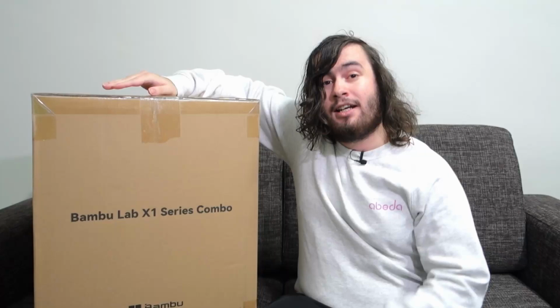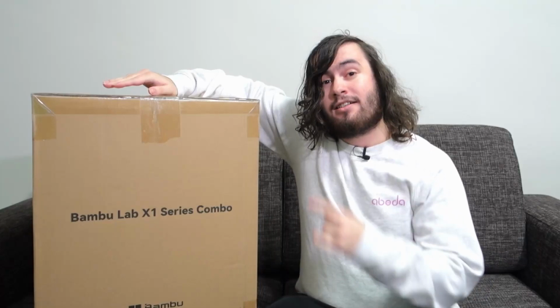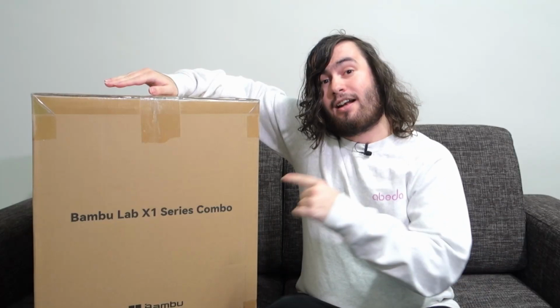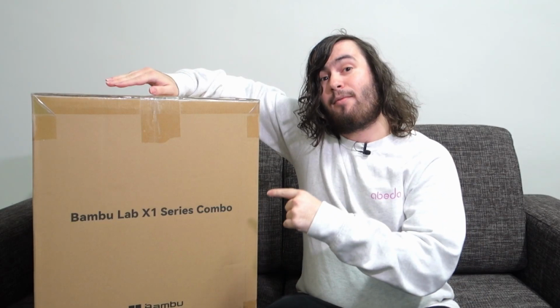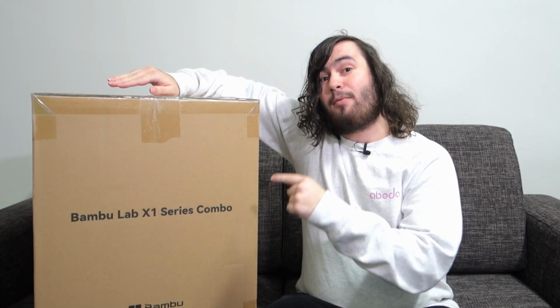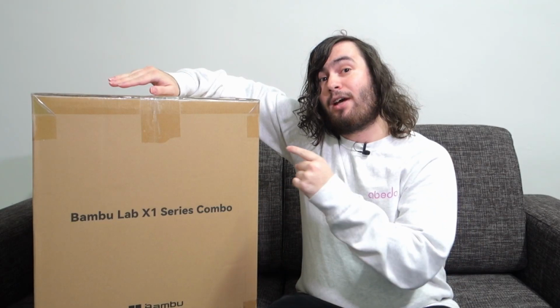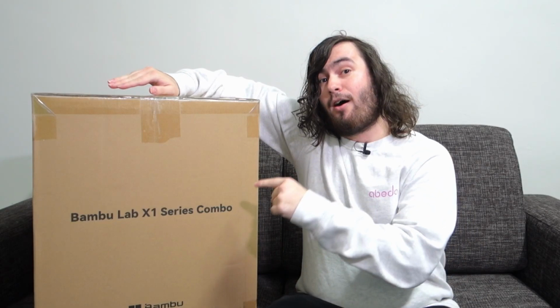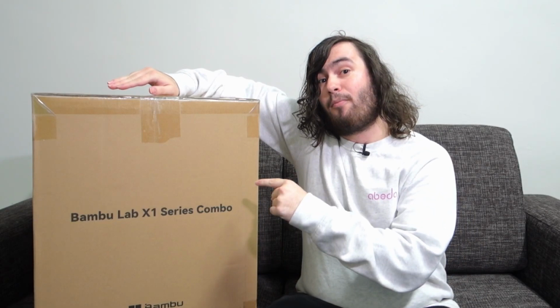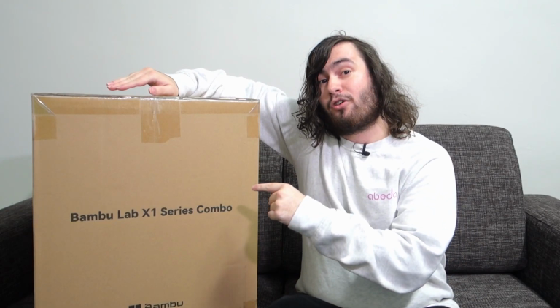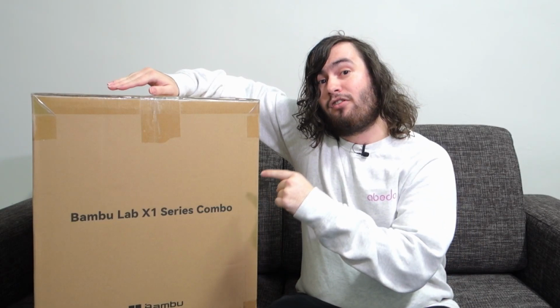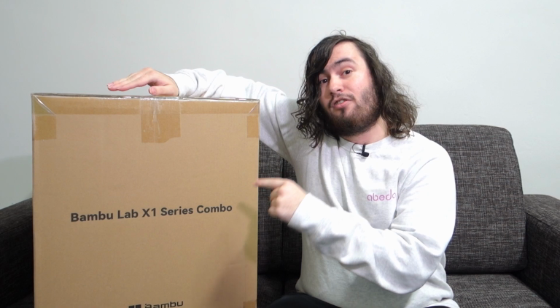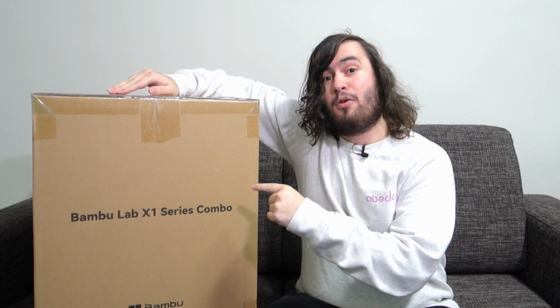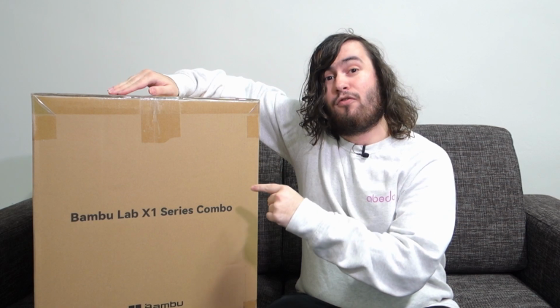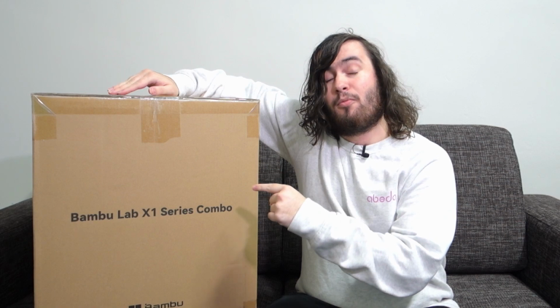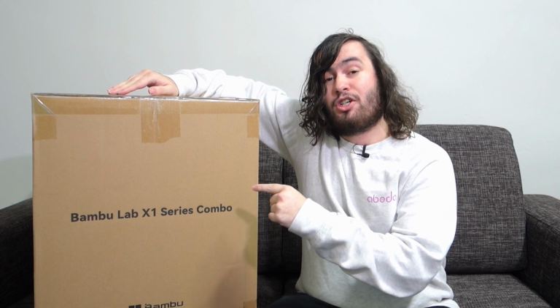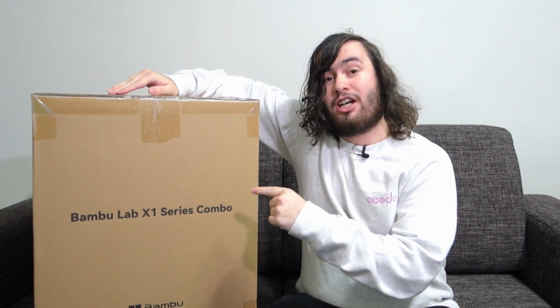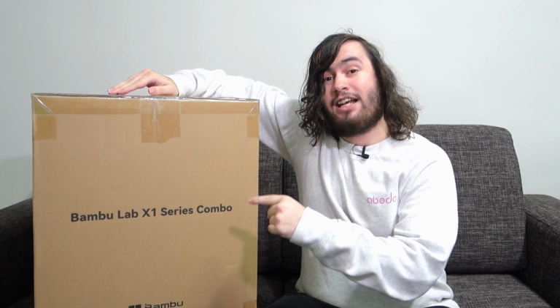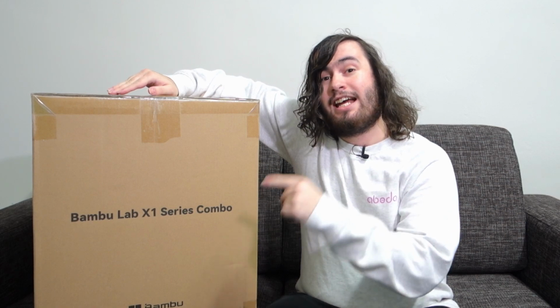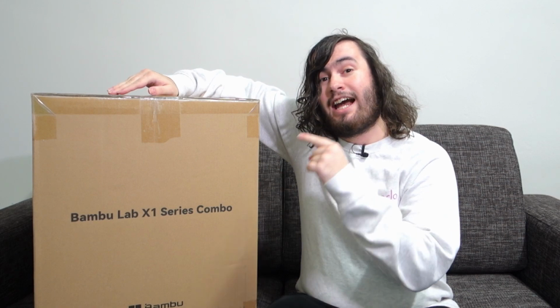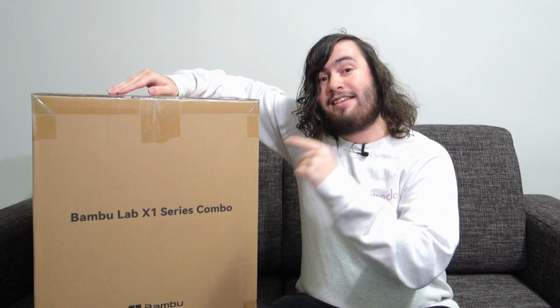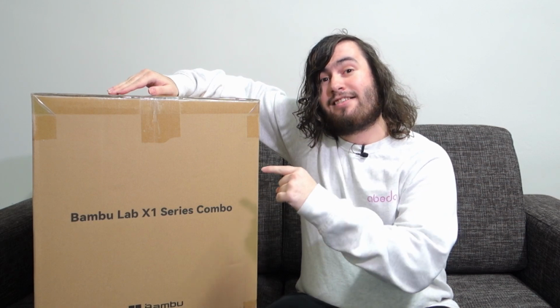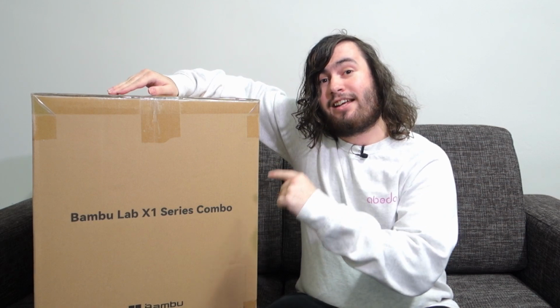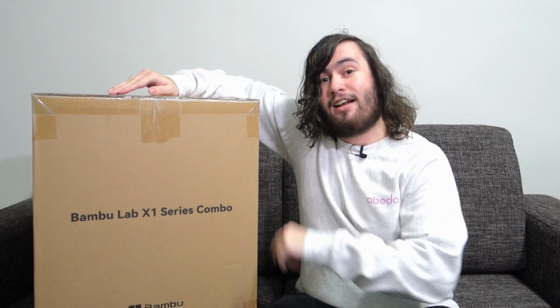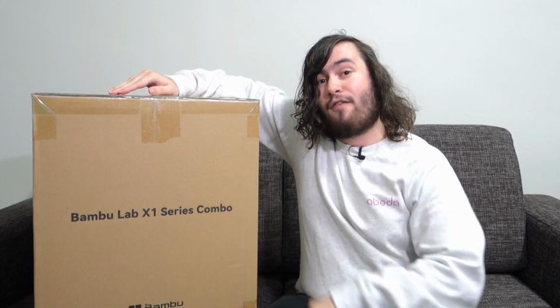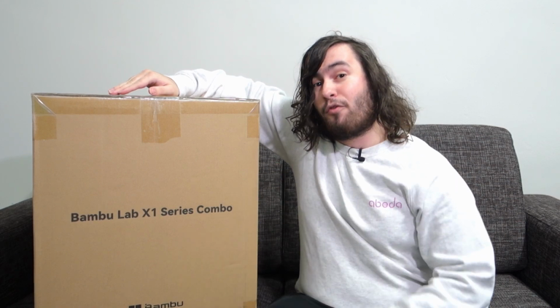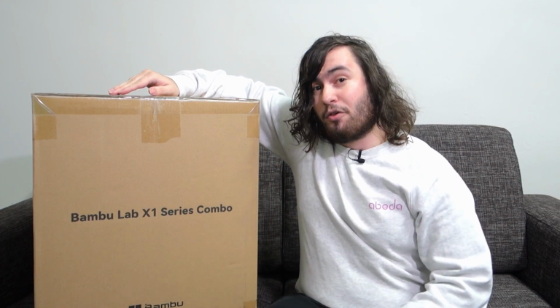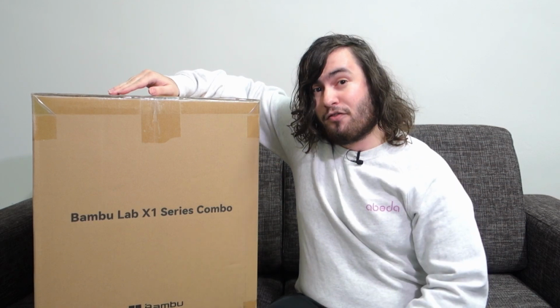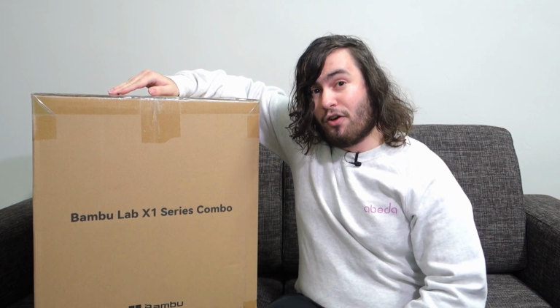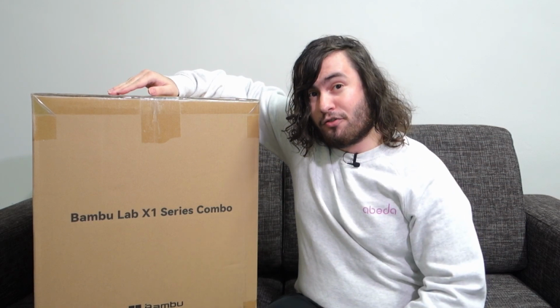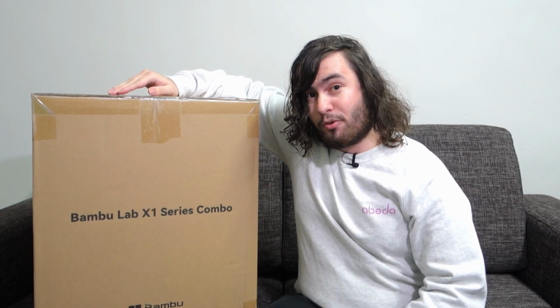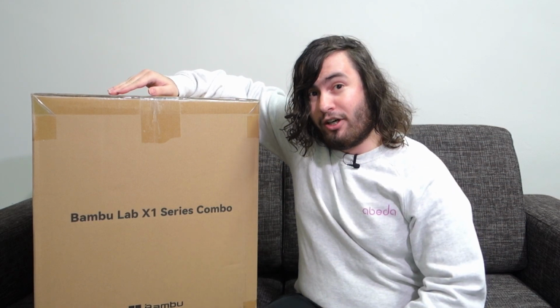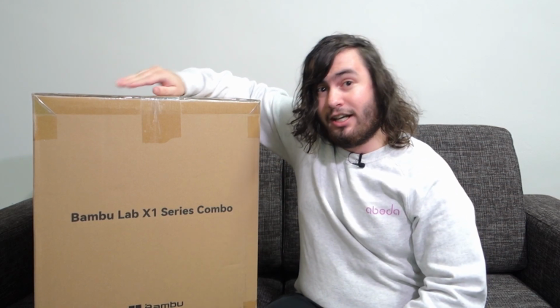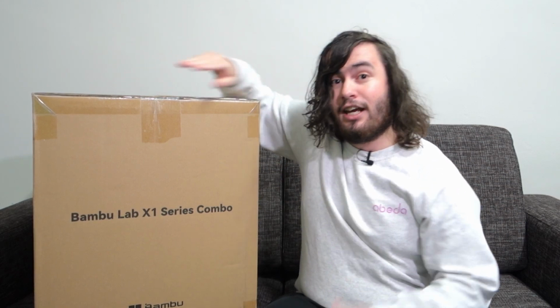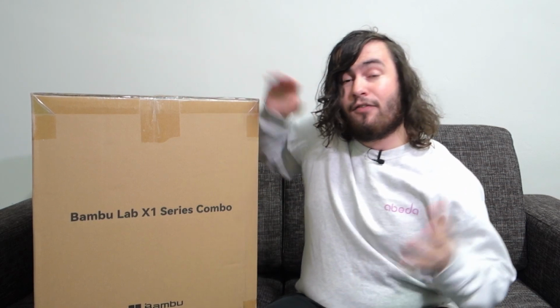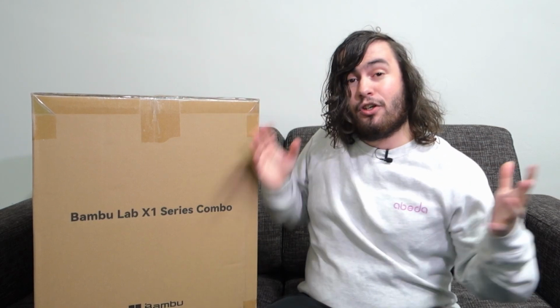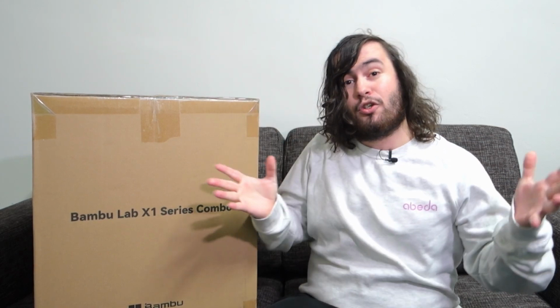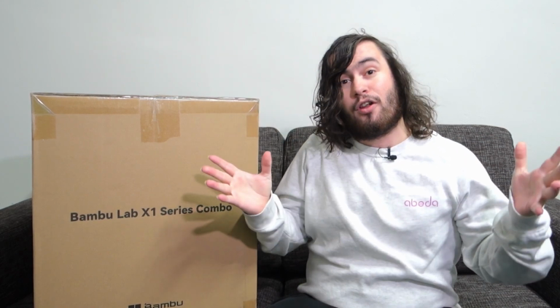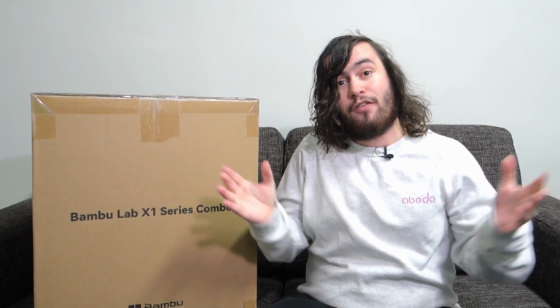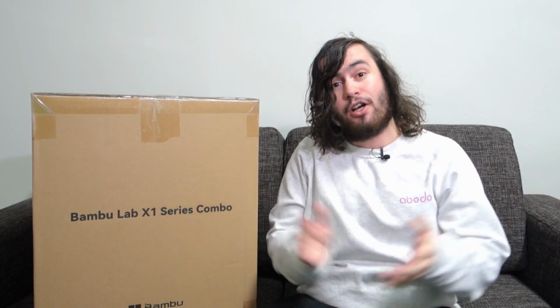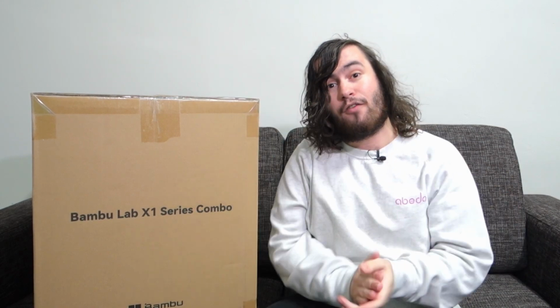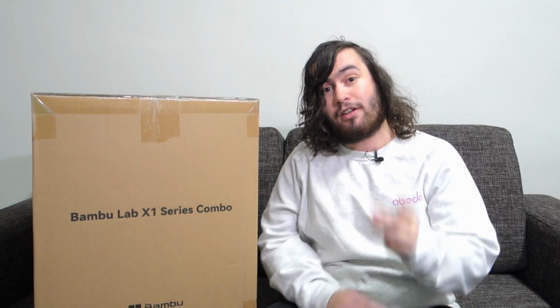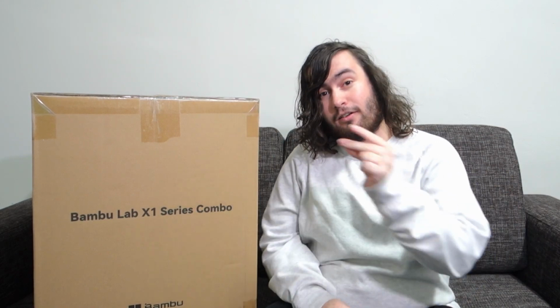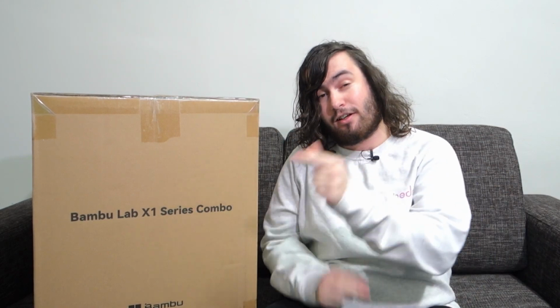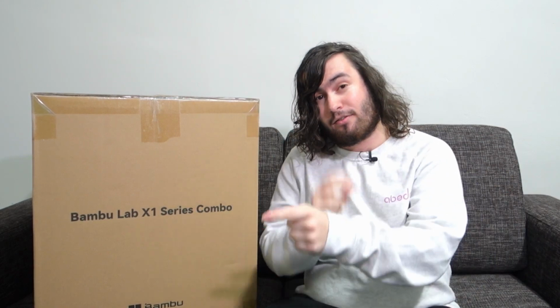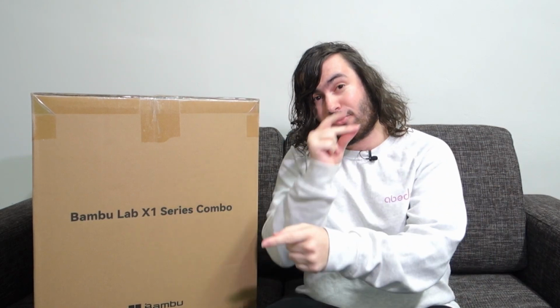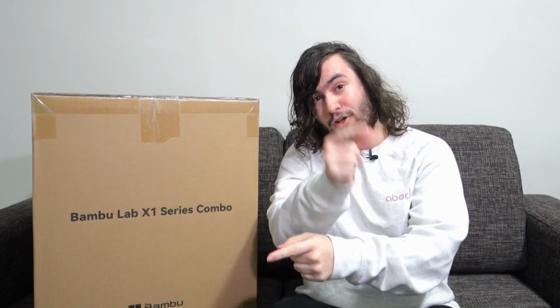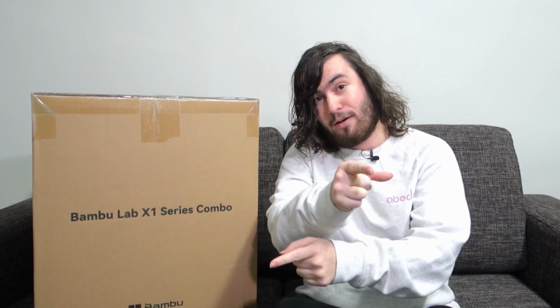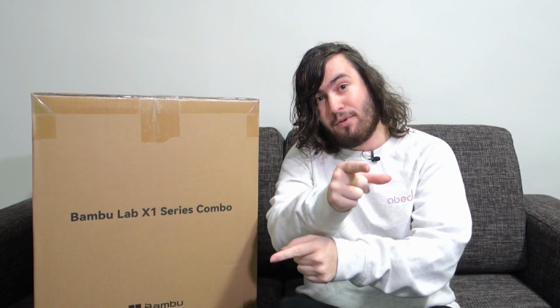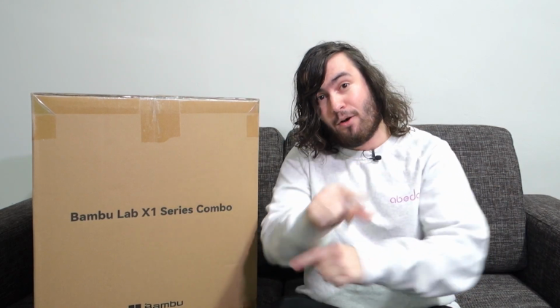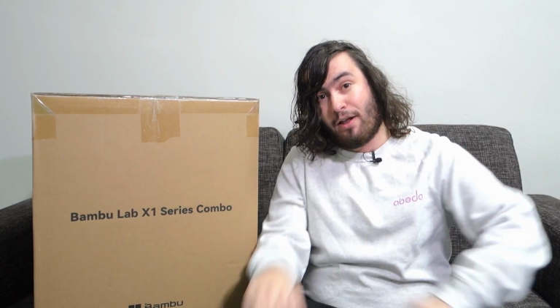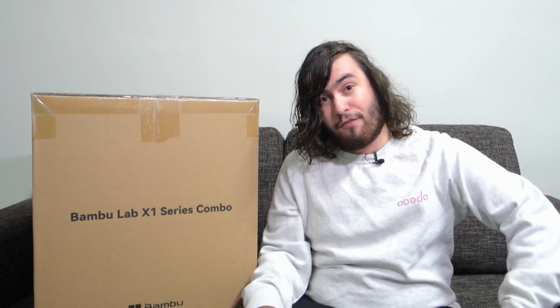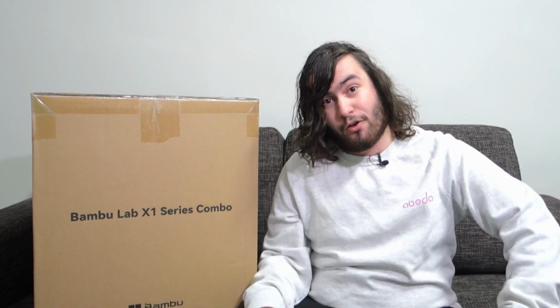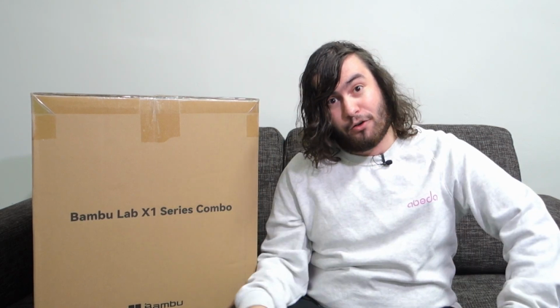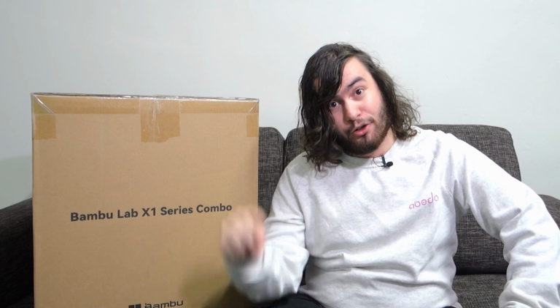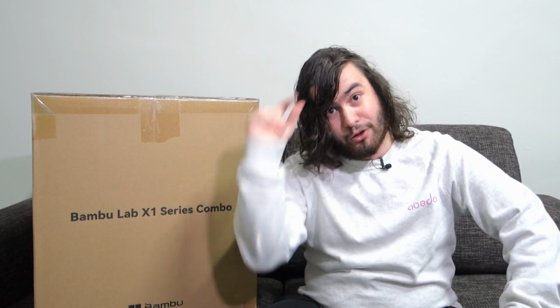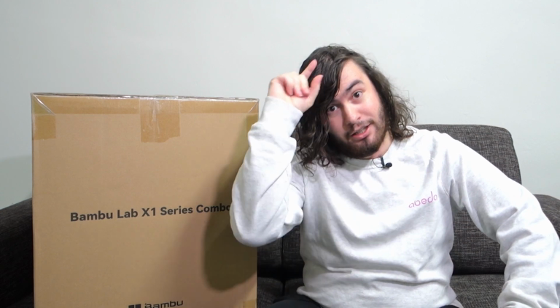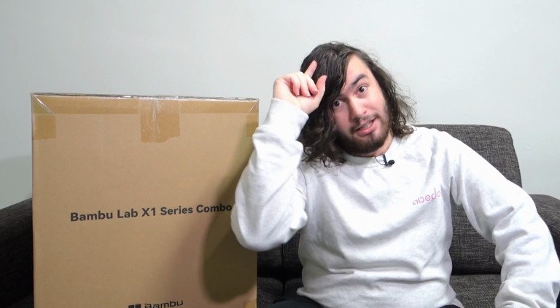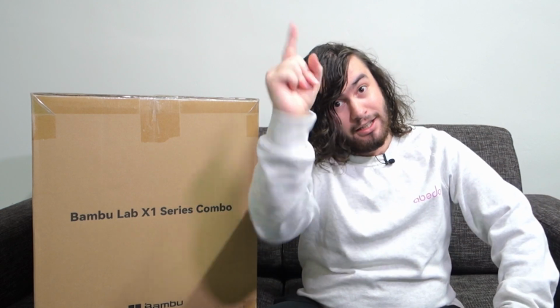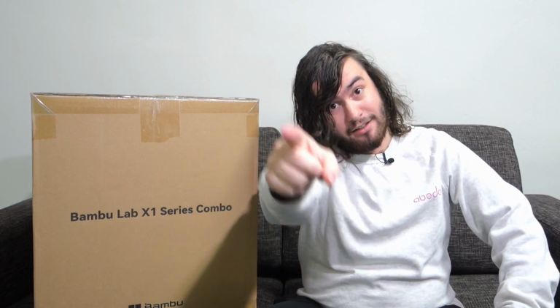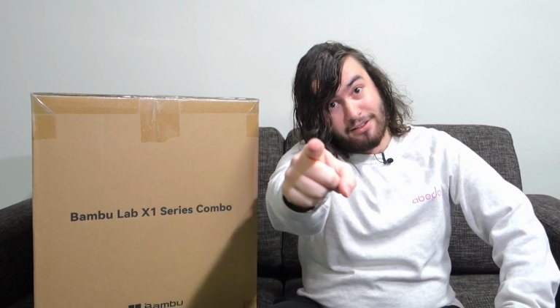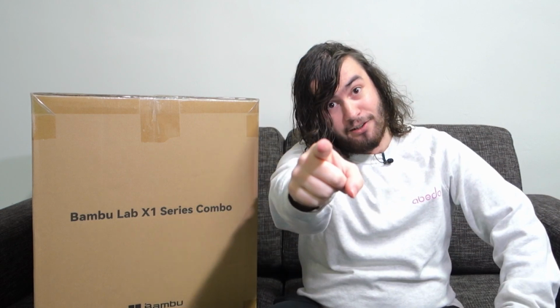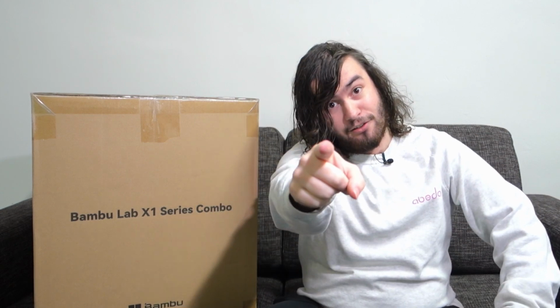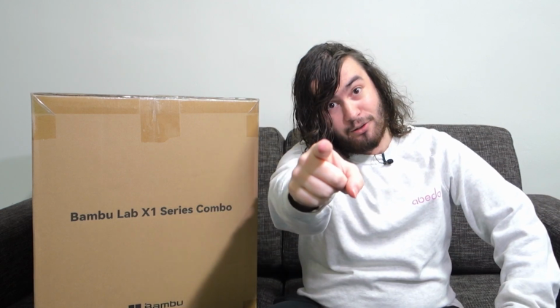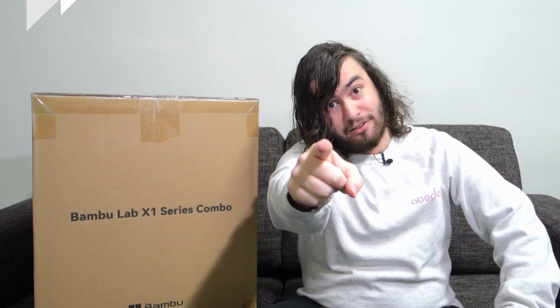Today I'm going to be unboxing this beautiful machine and setting it up for its first print. If you enjoy the video don't forget to like and subscribe — without further ado, let's get into it.